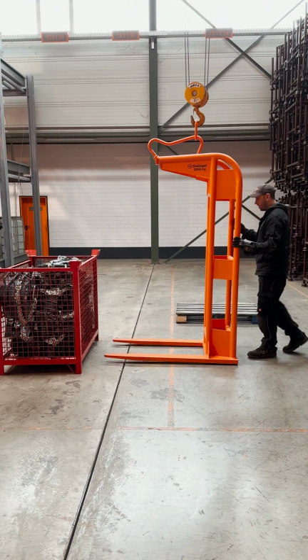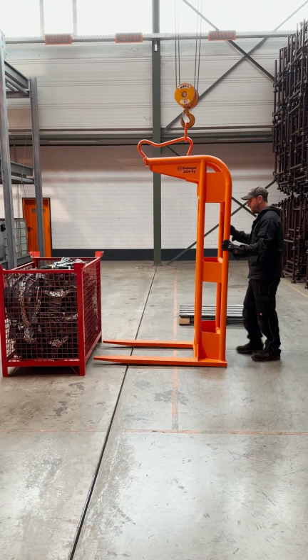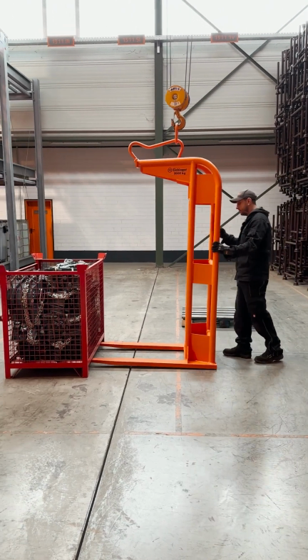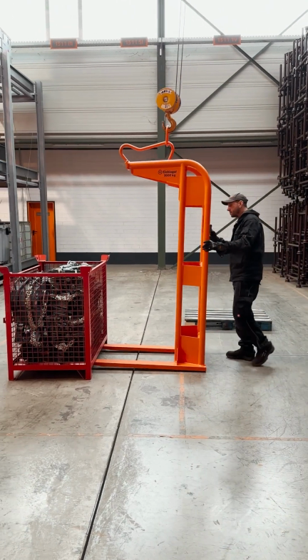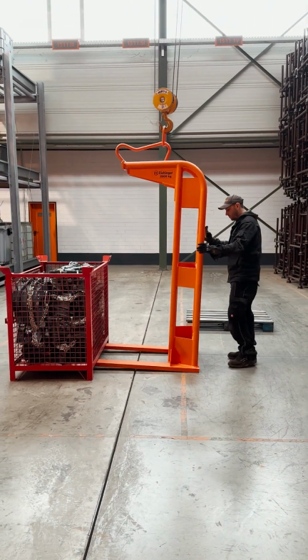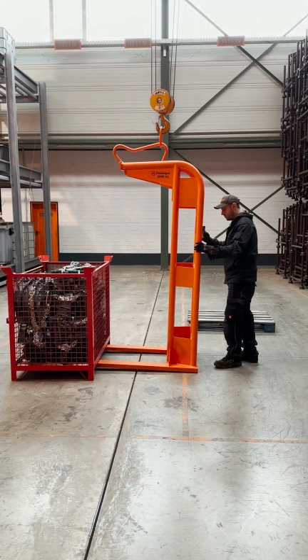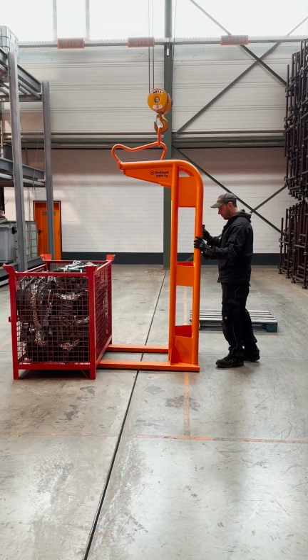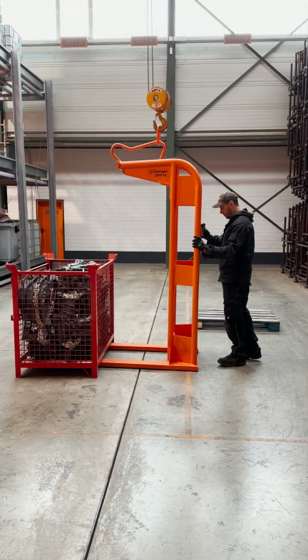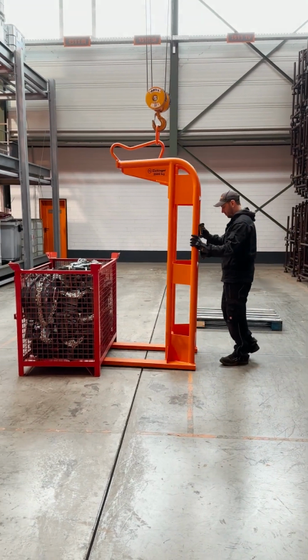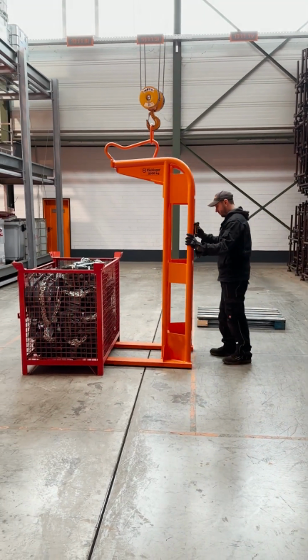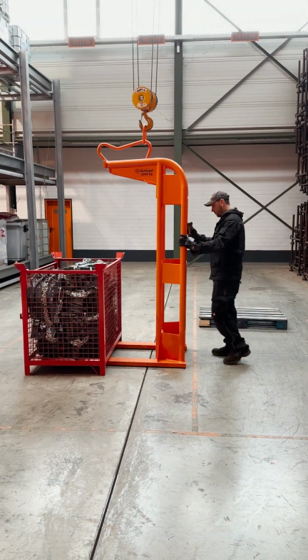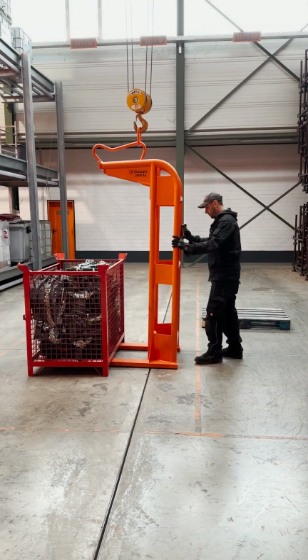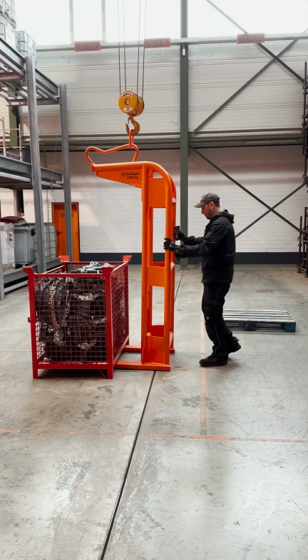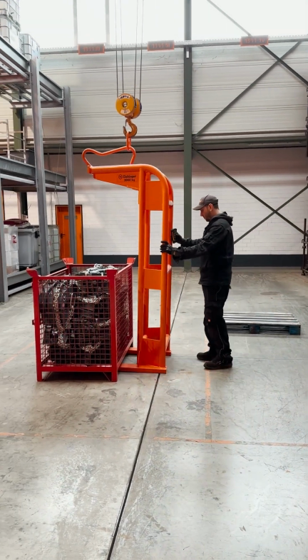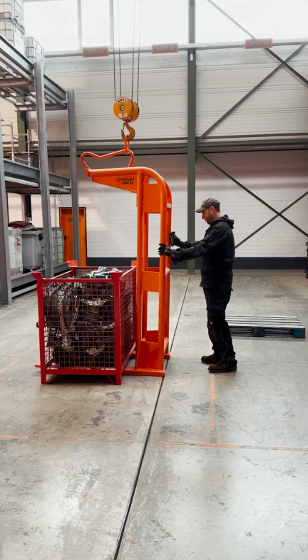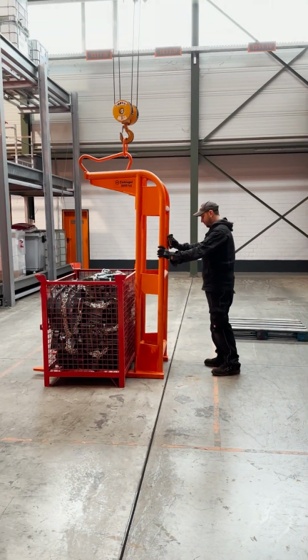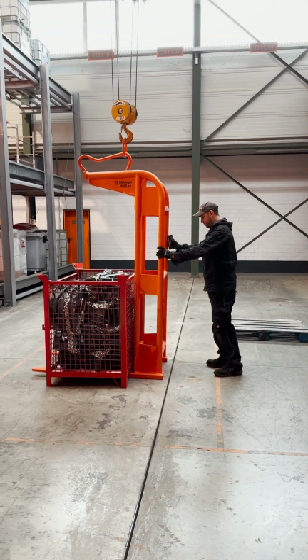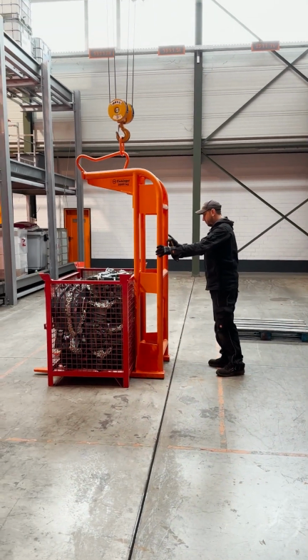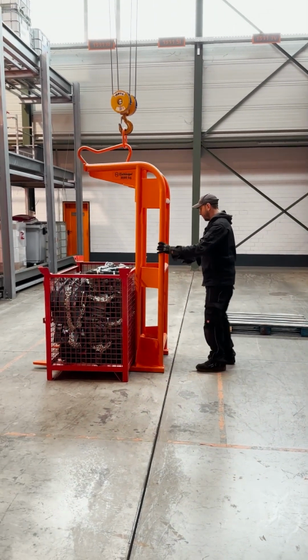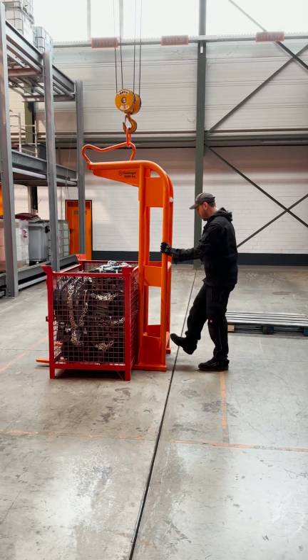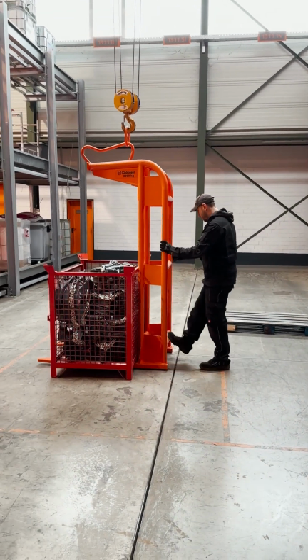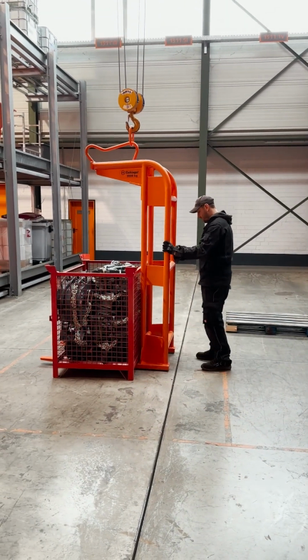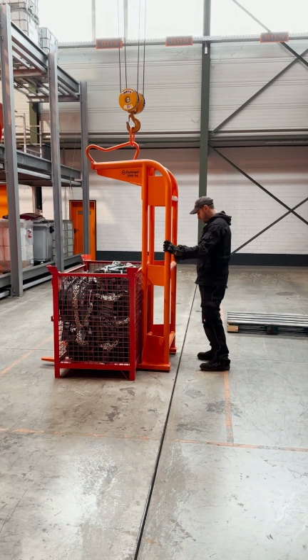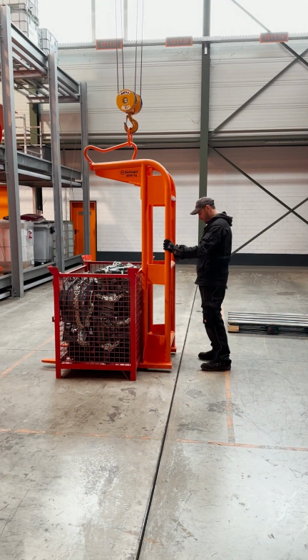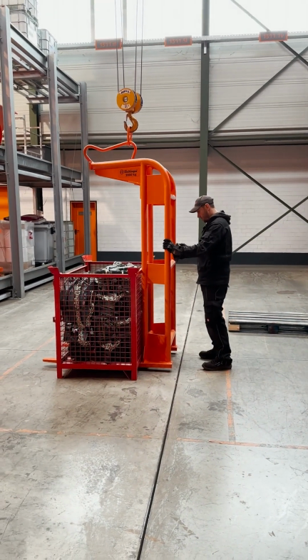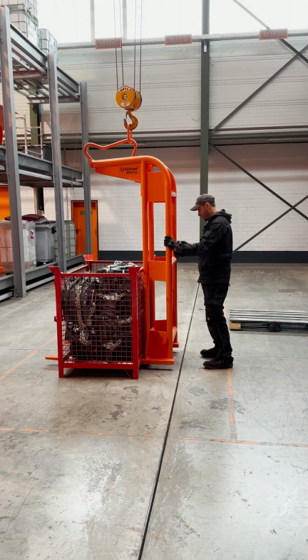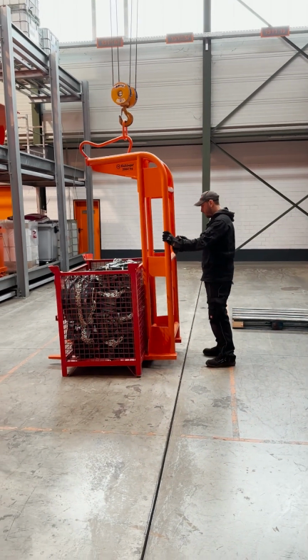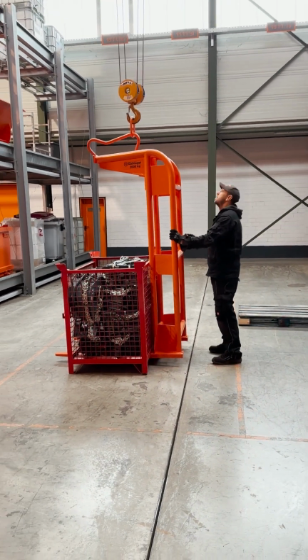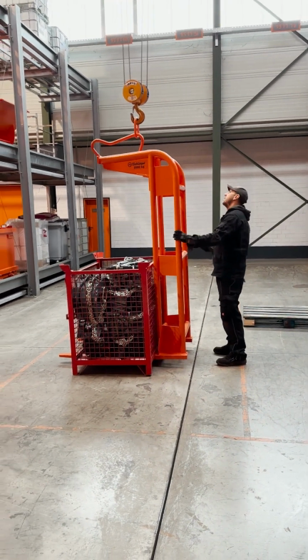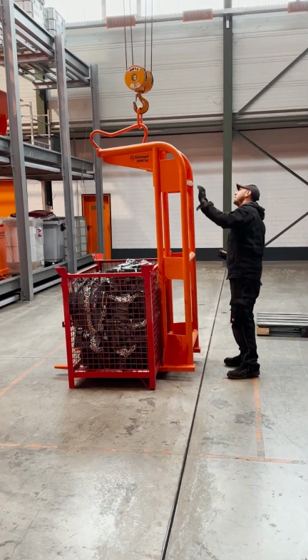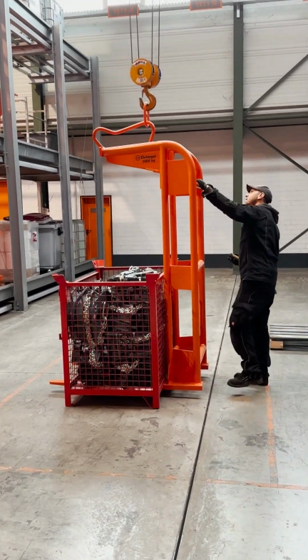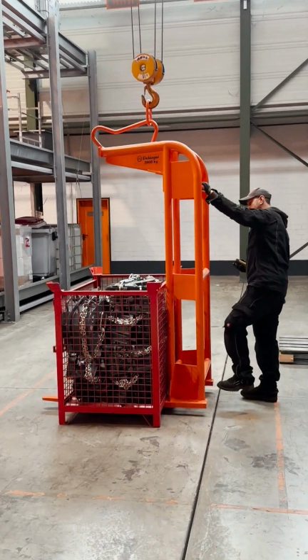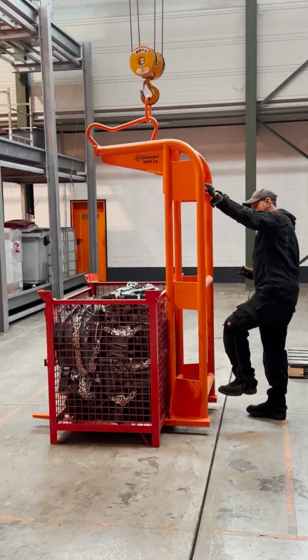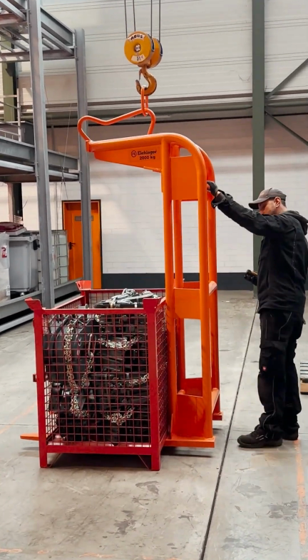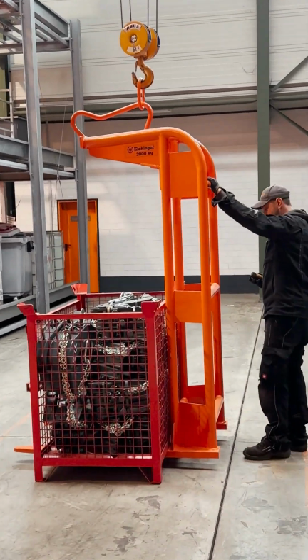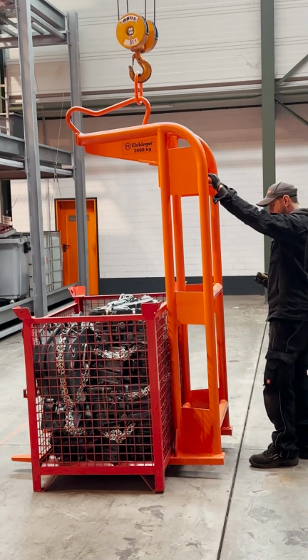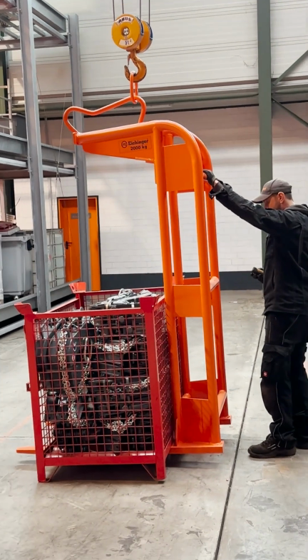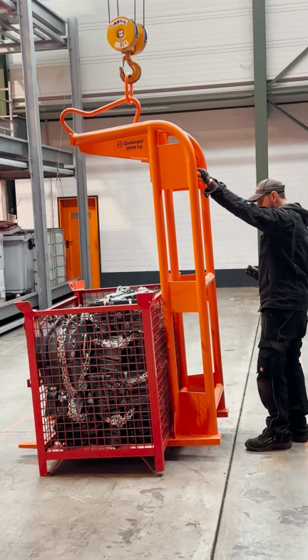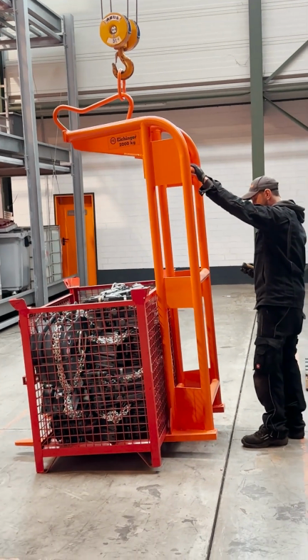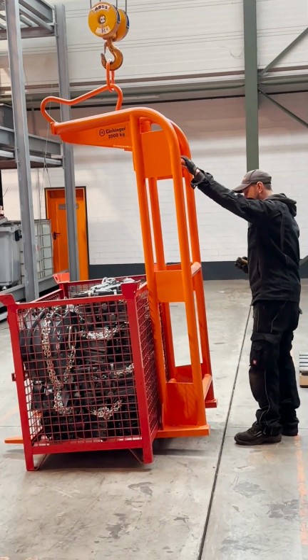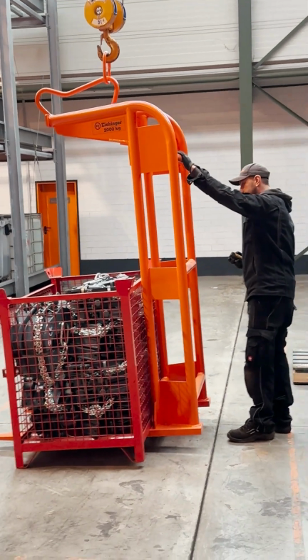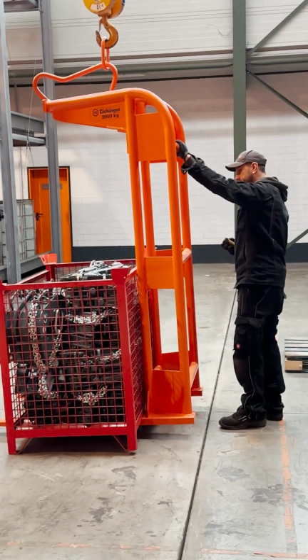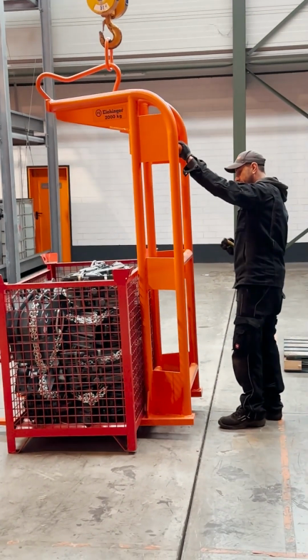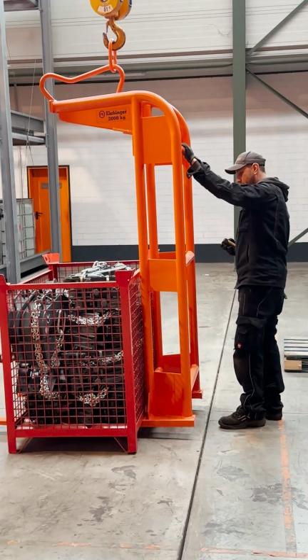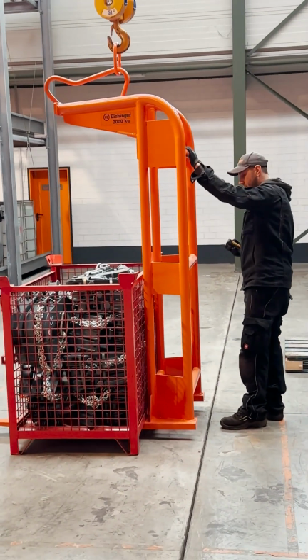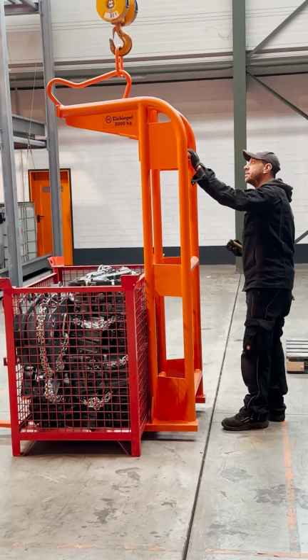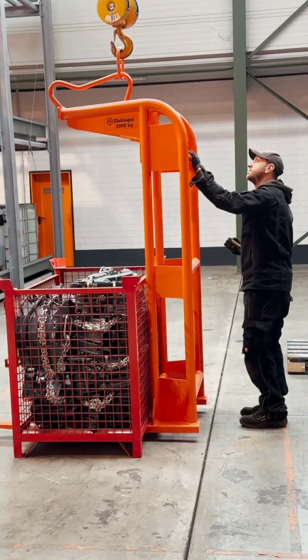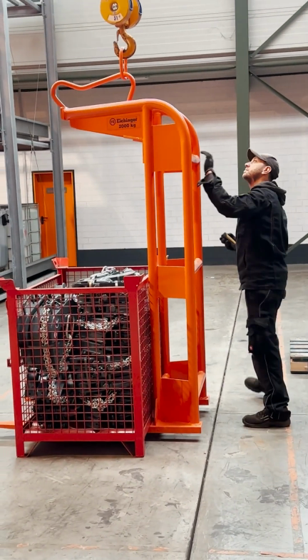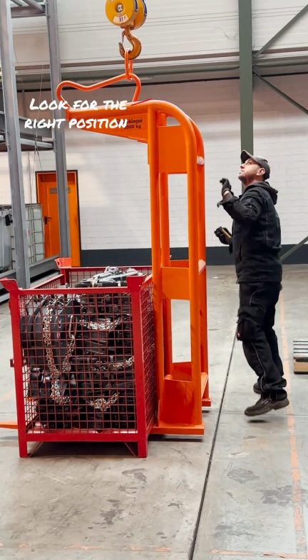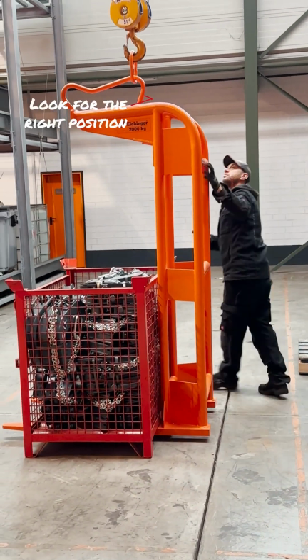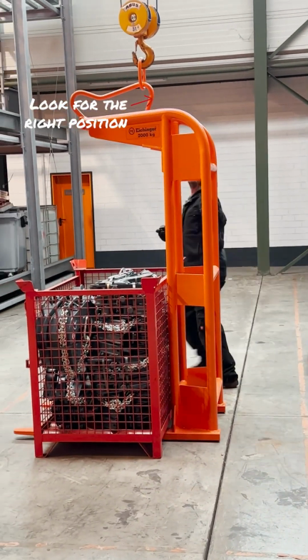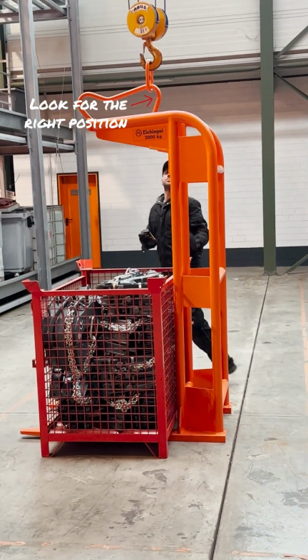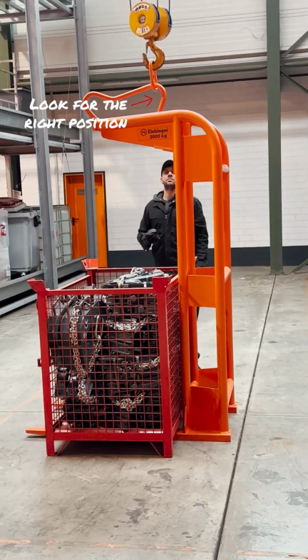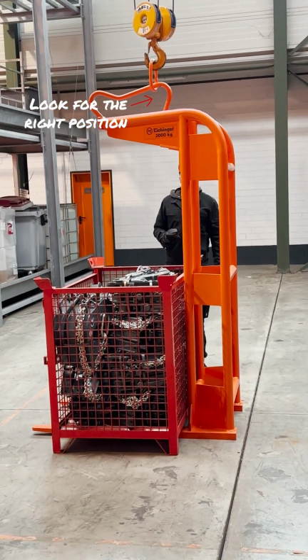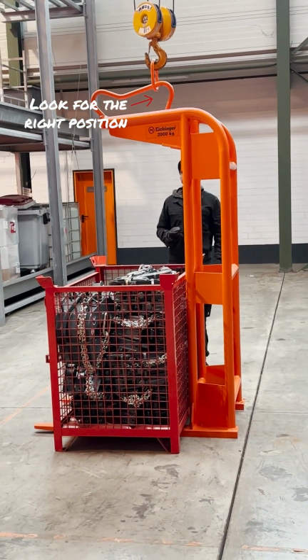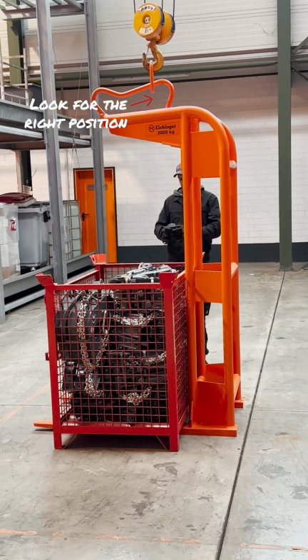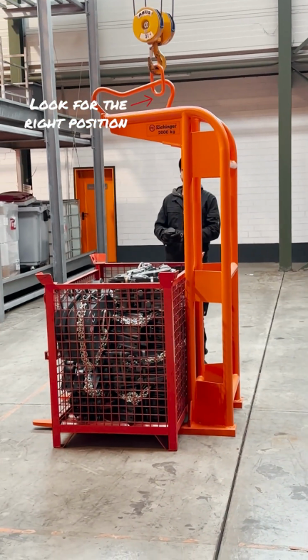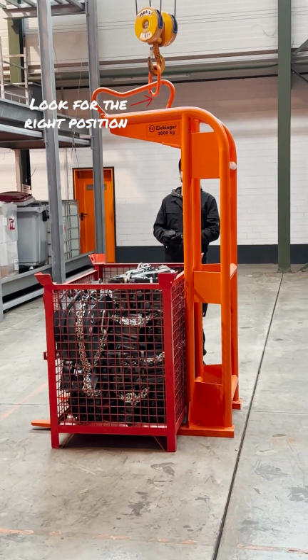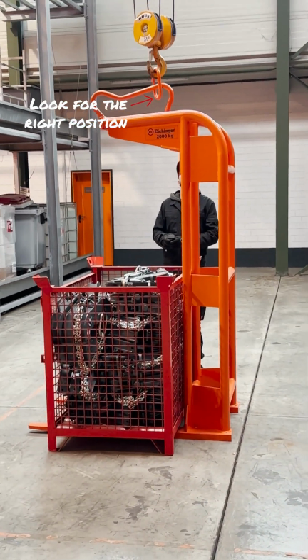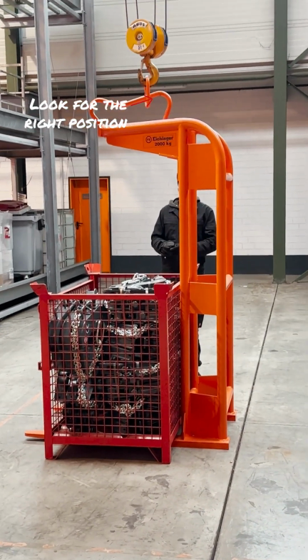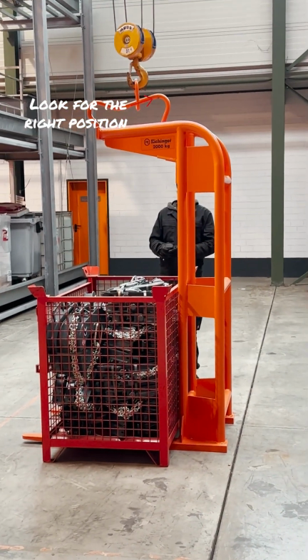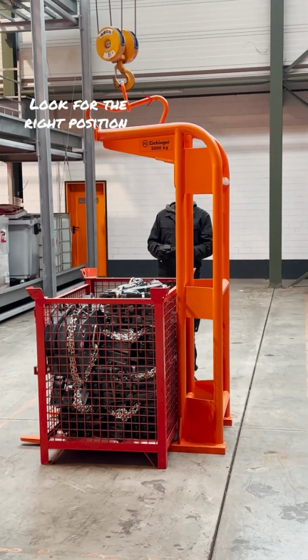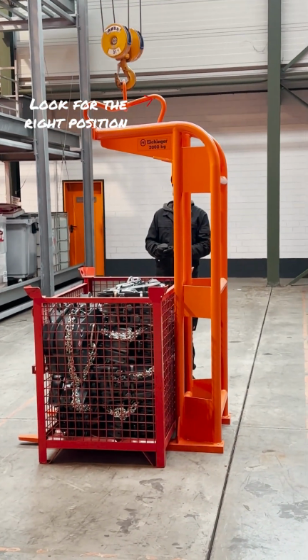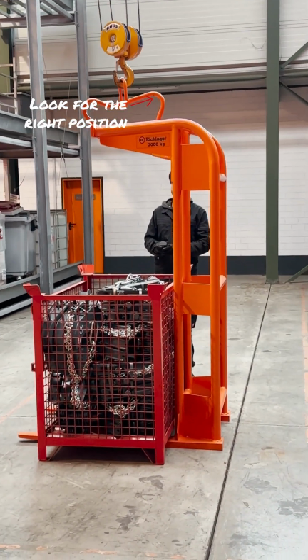In industrial situations, our 1055s are a manual pallet fork that has two settings an overhead crane can change on the fly.